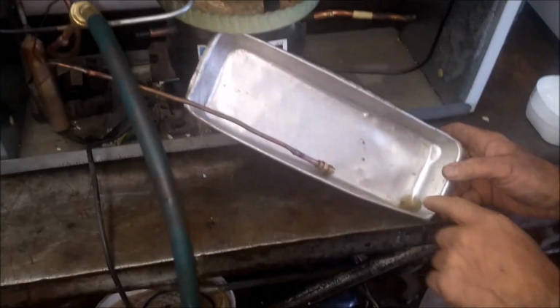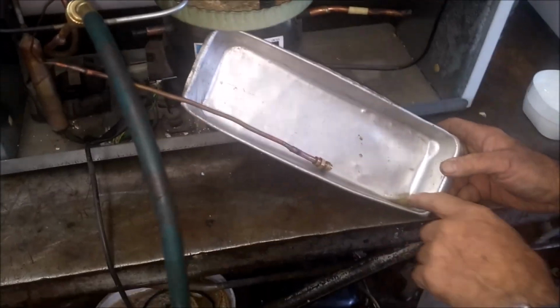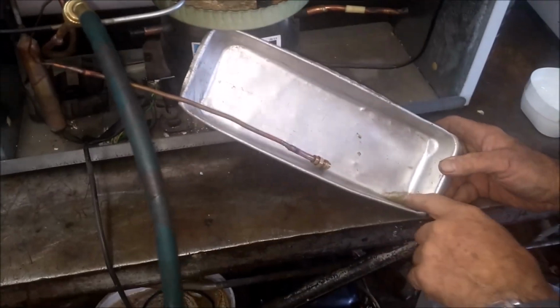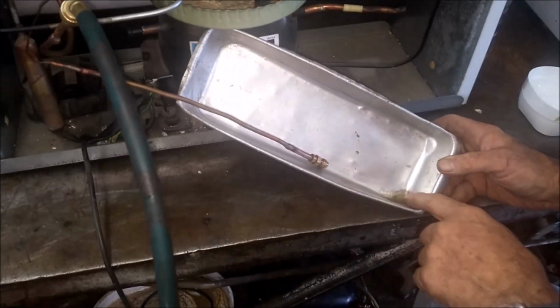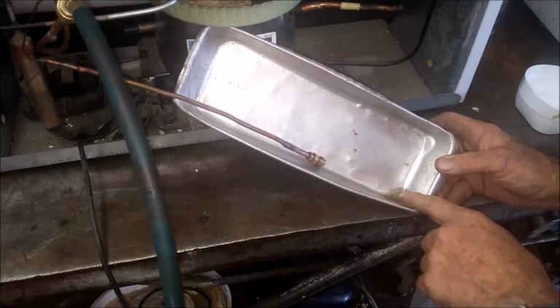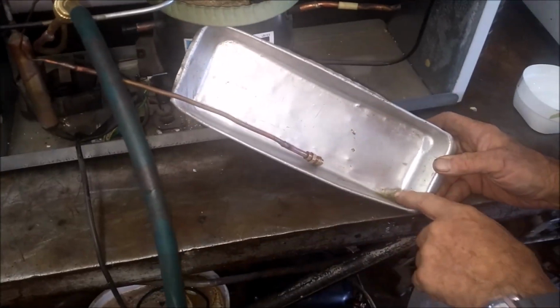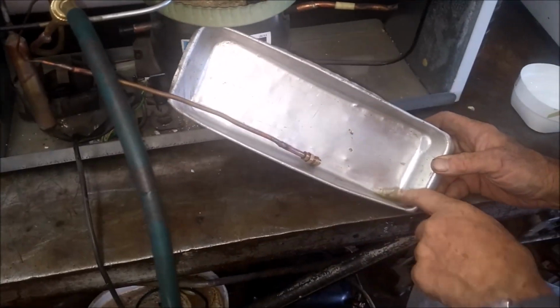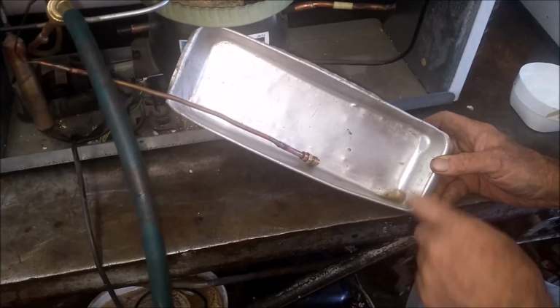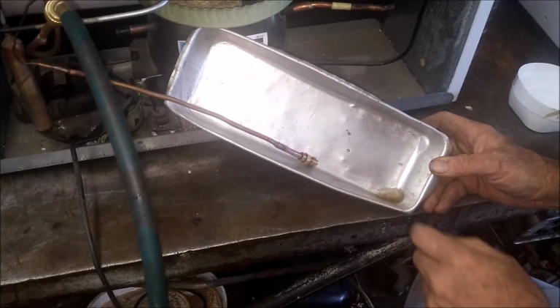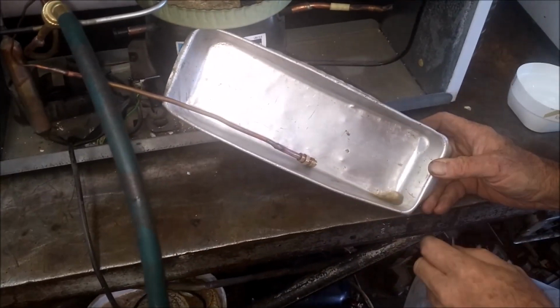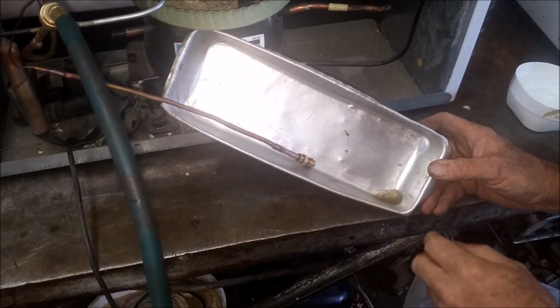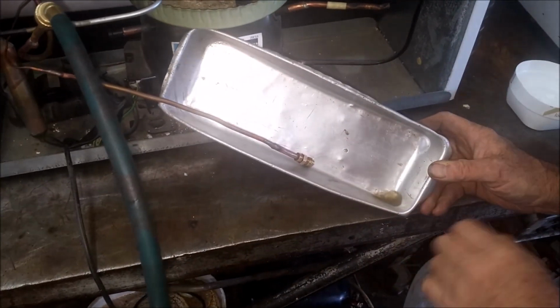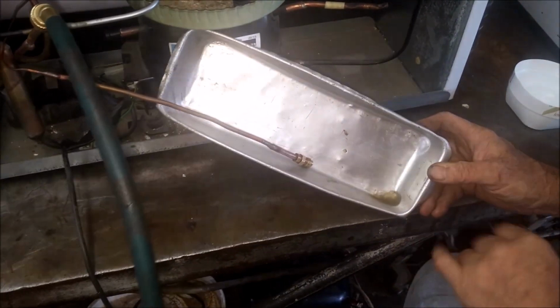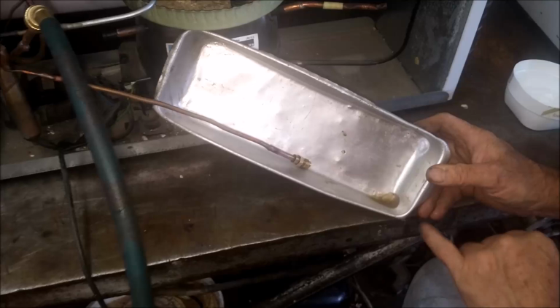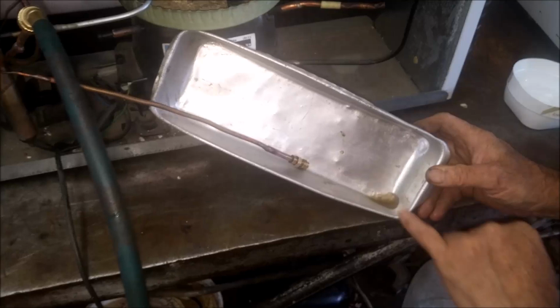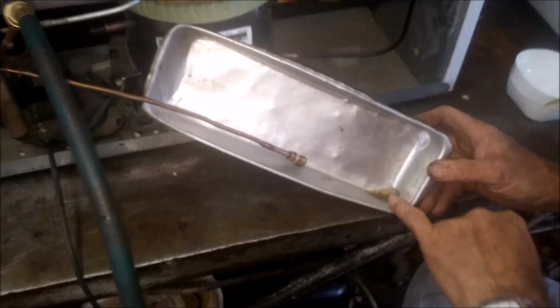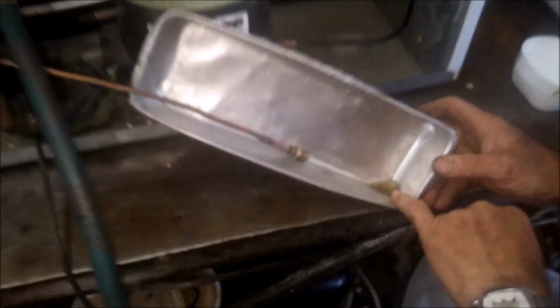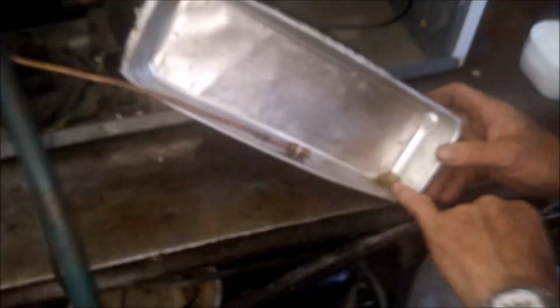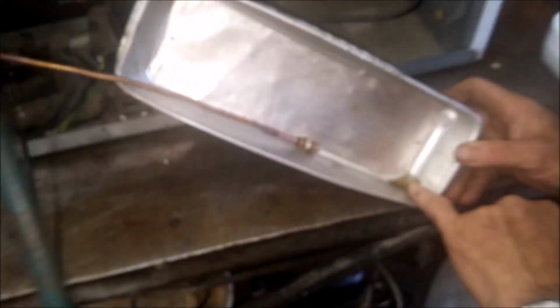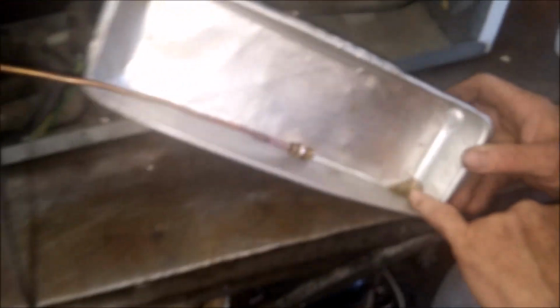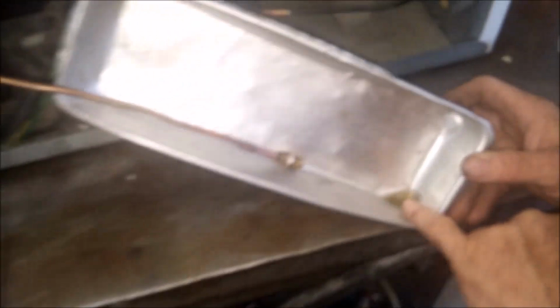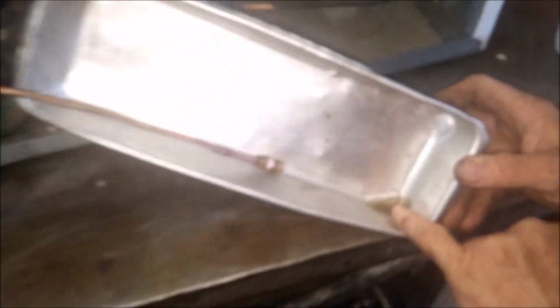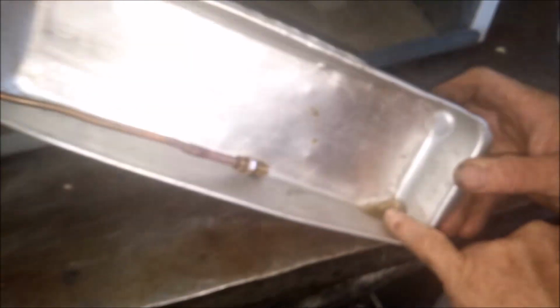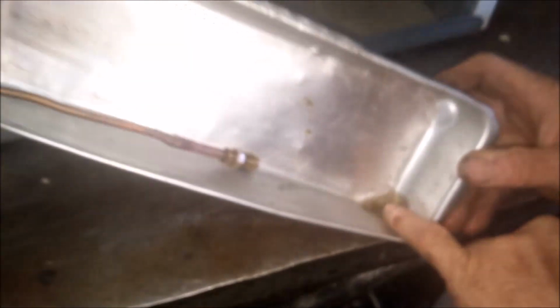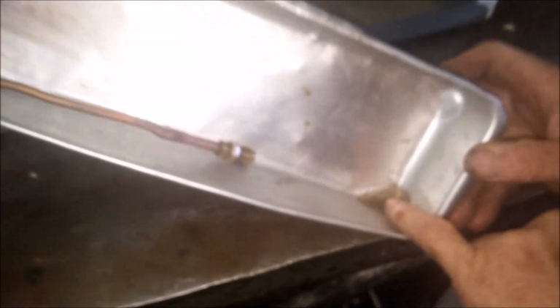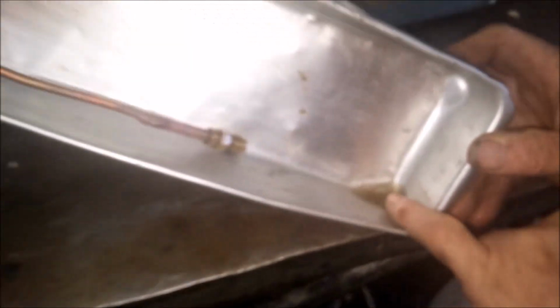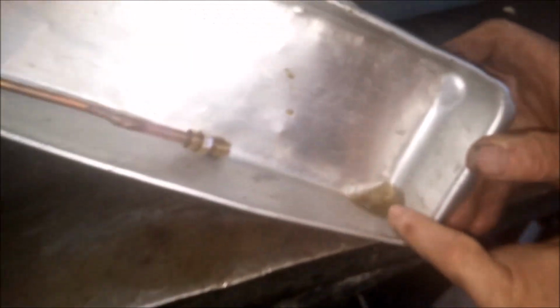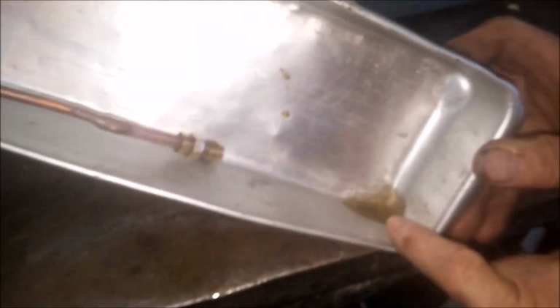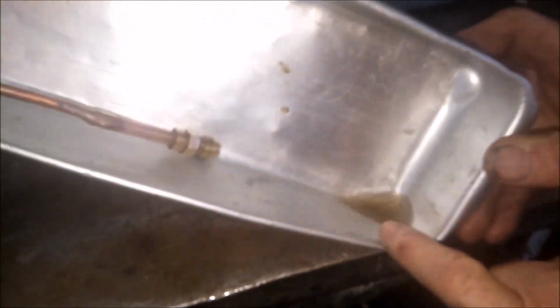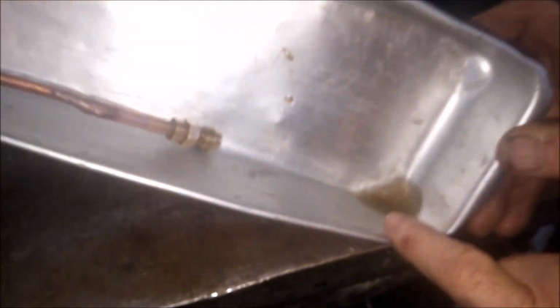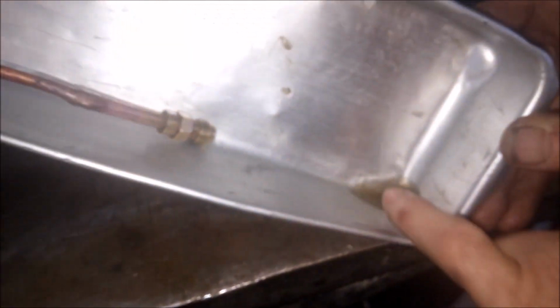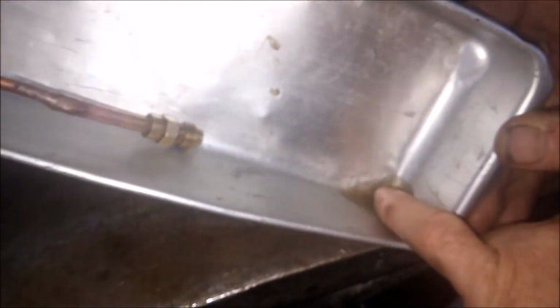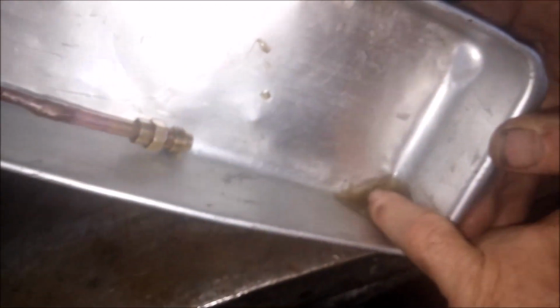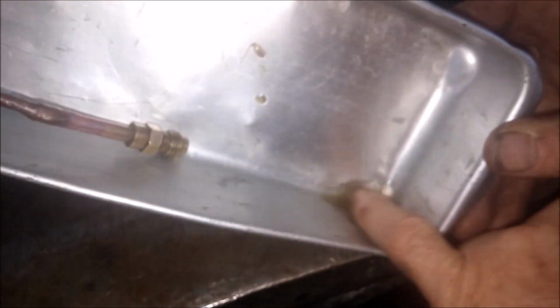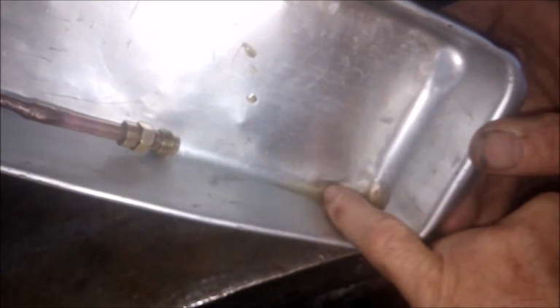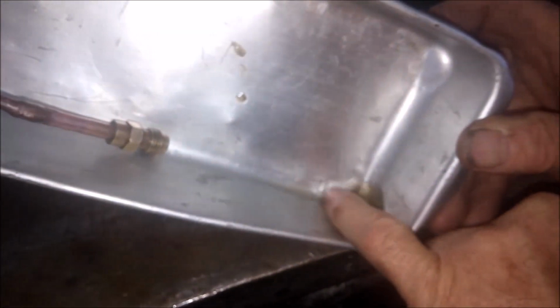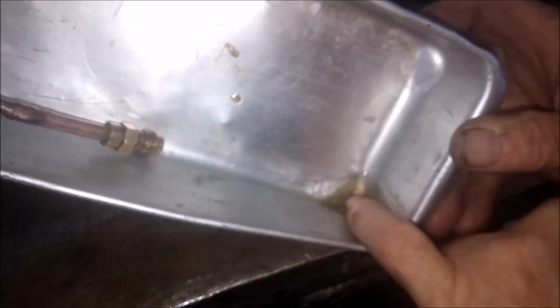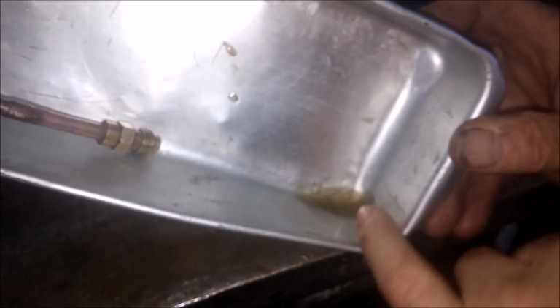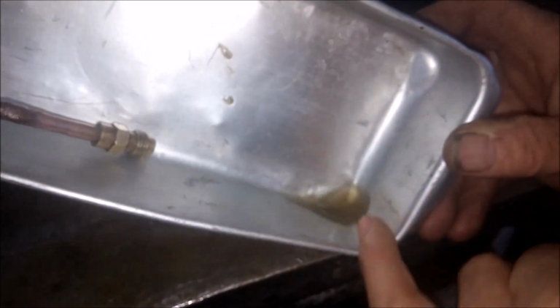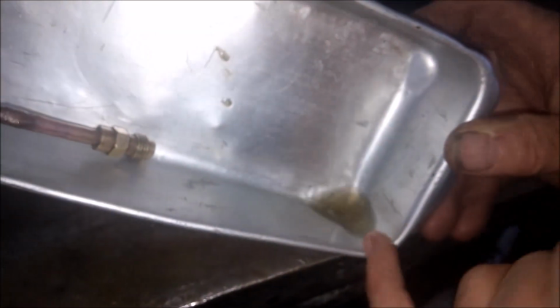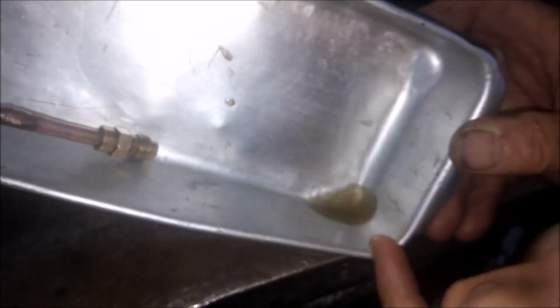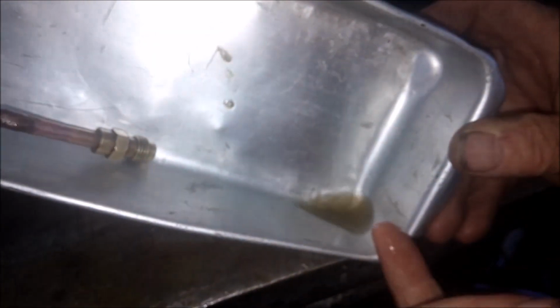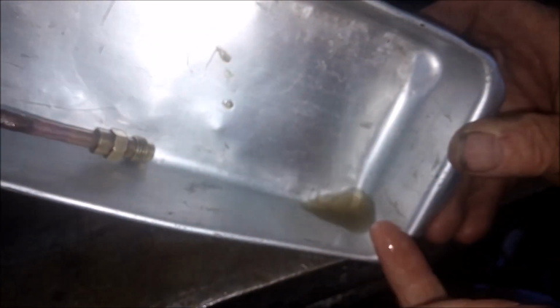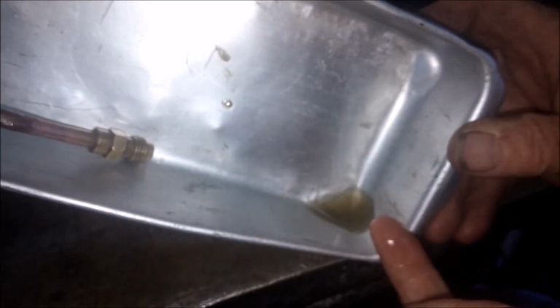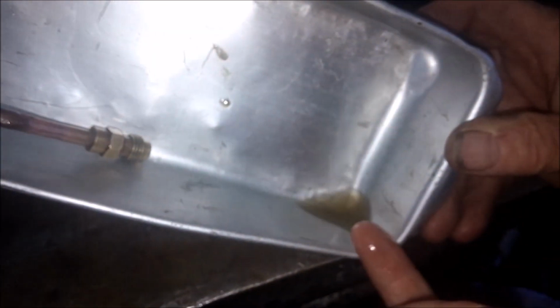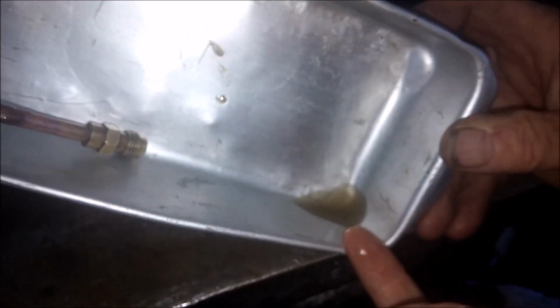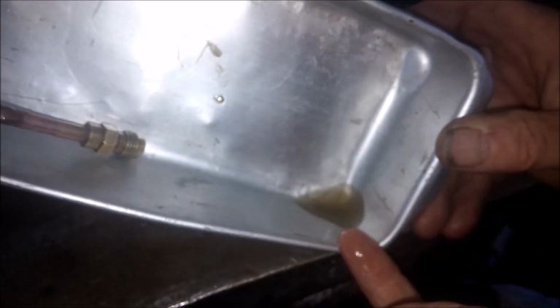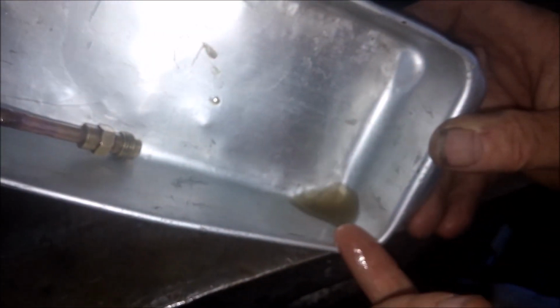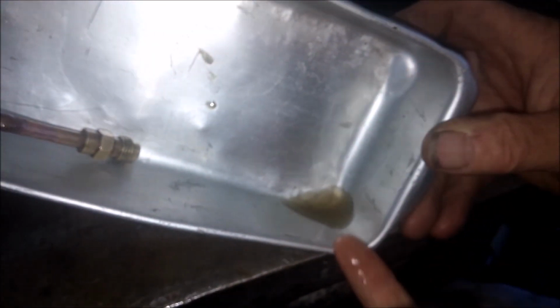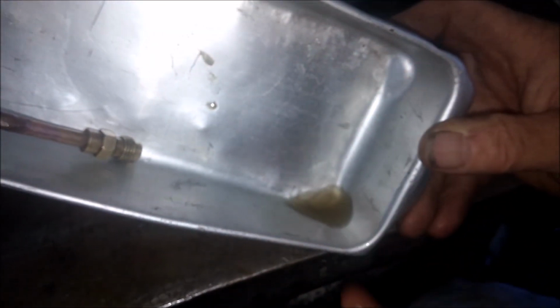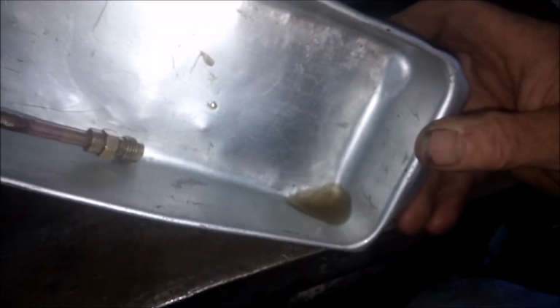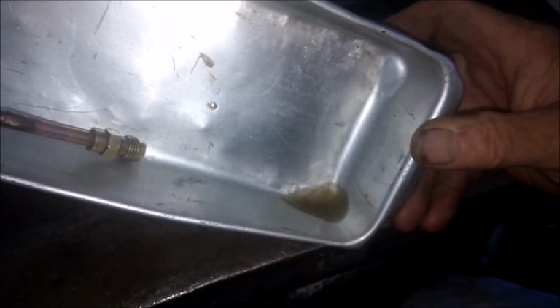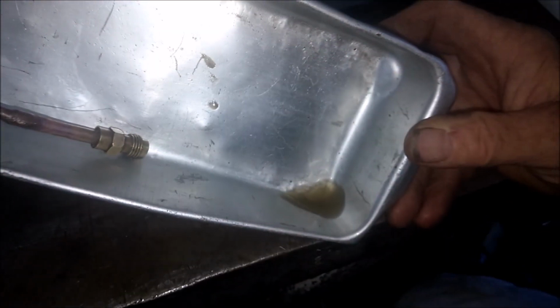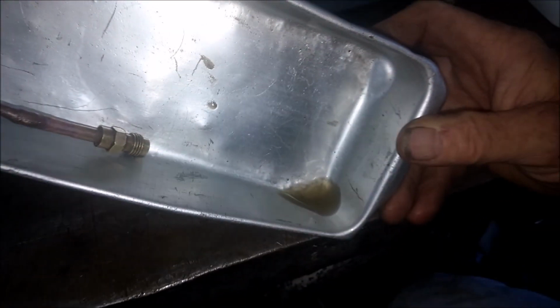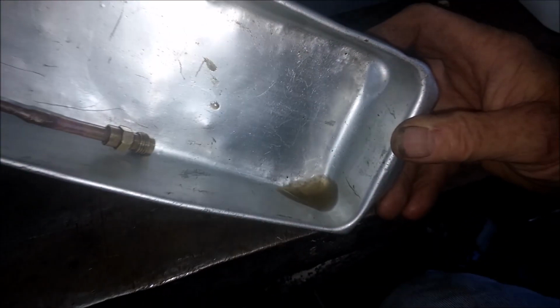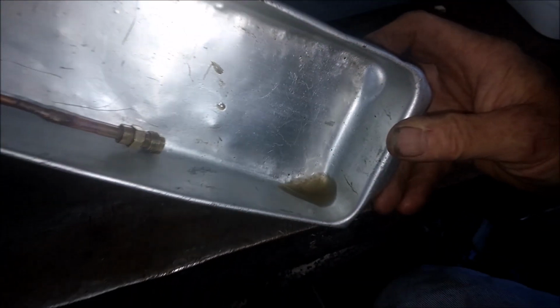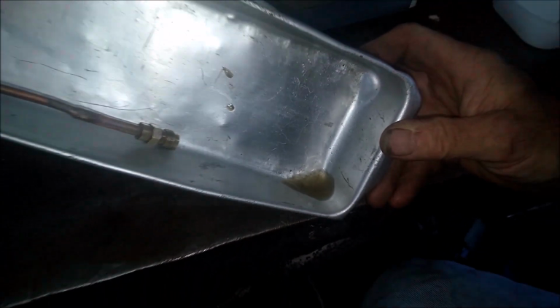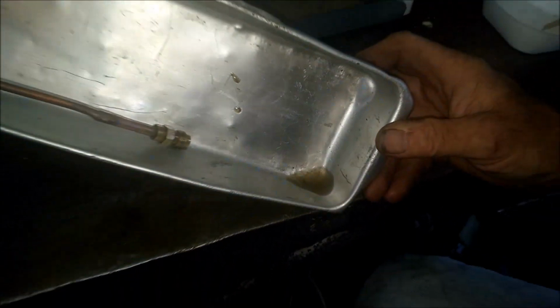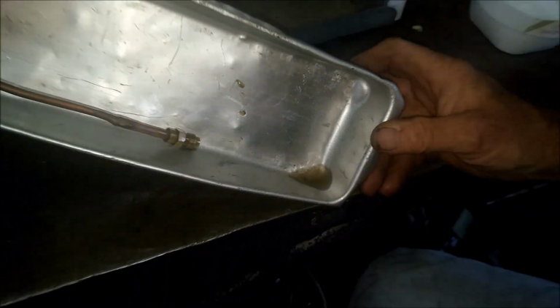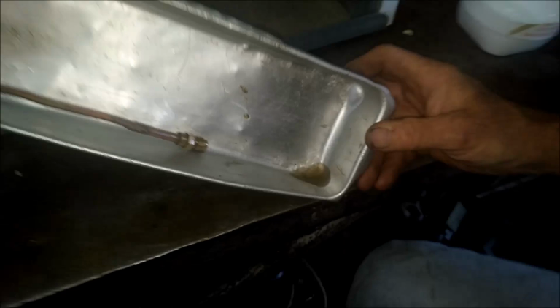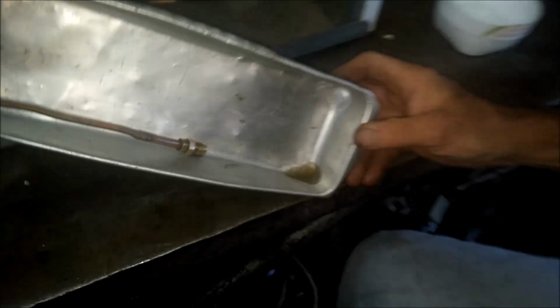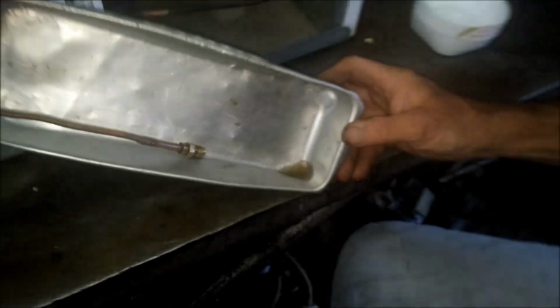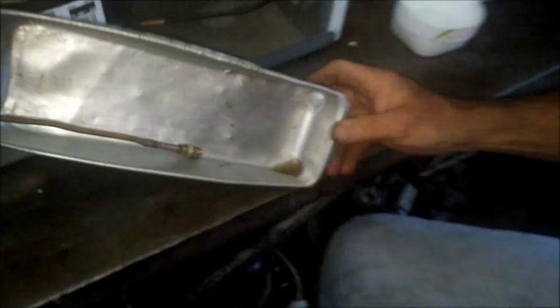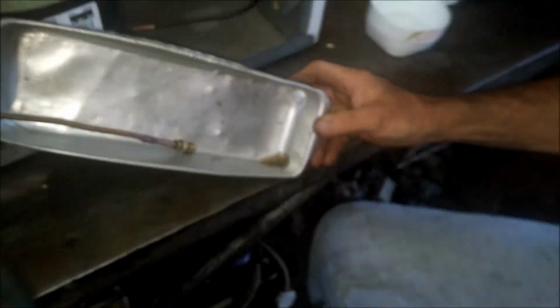Now we can see what came out of the system. It's mostly thinners but there is a lot of dirt in the thinners as well.